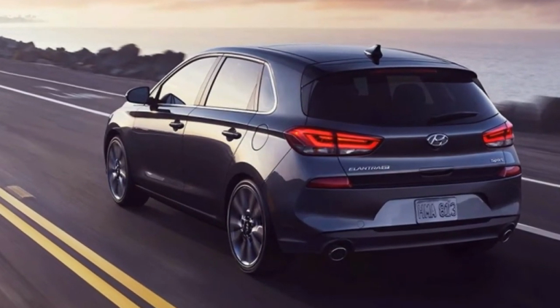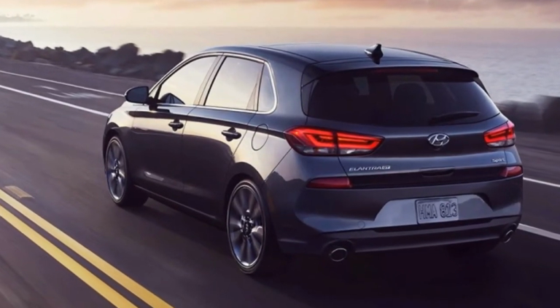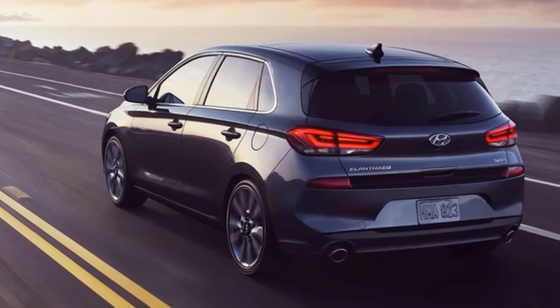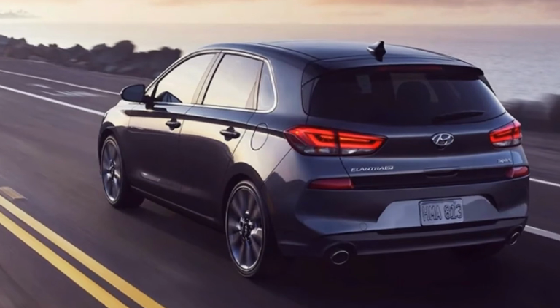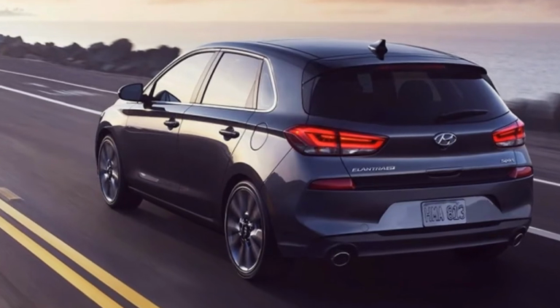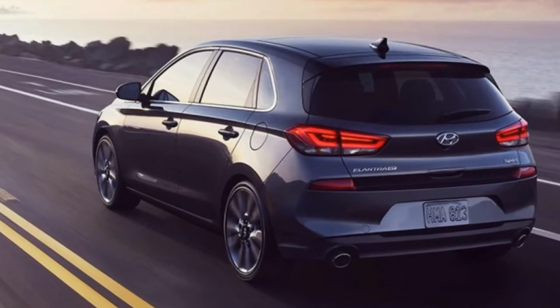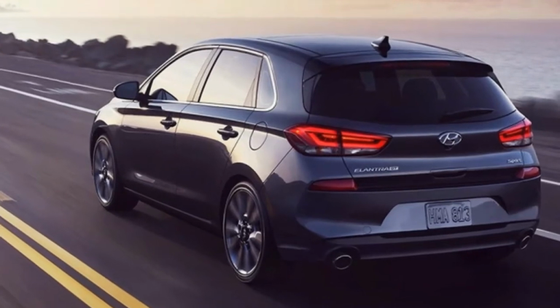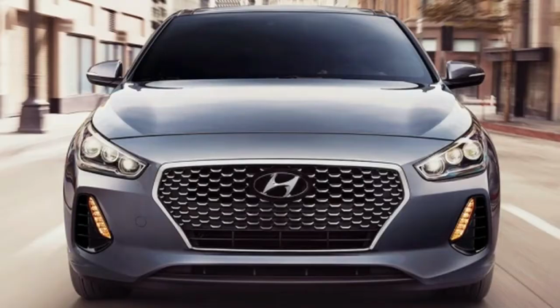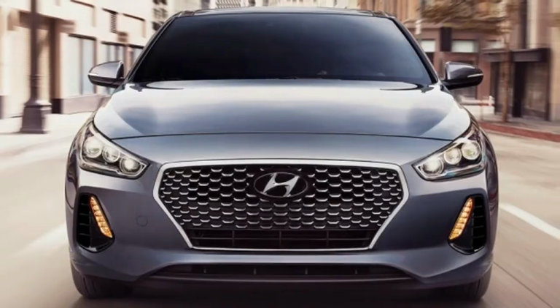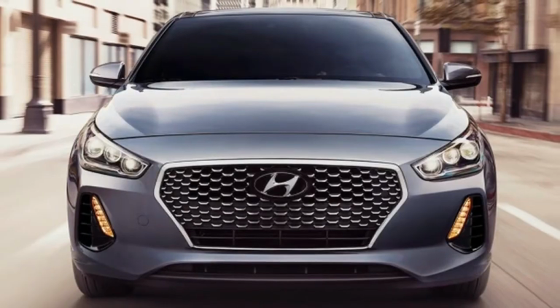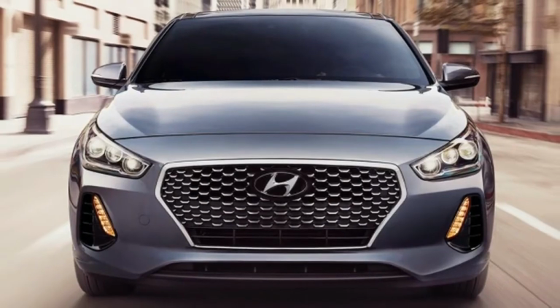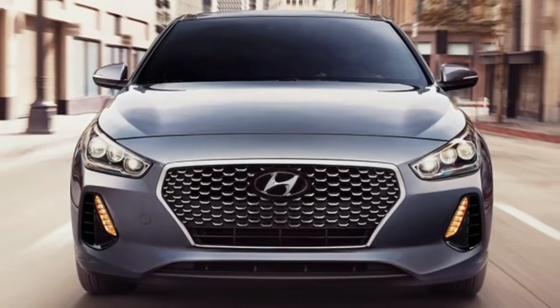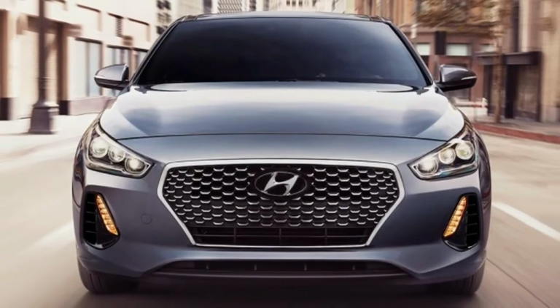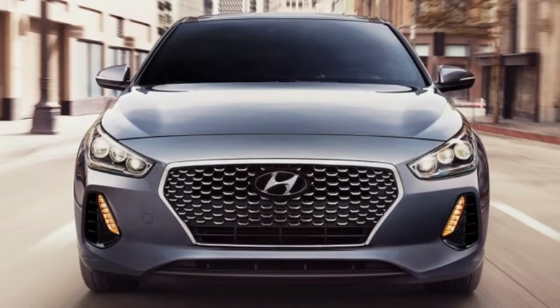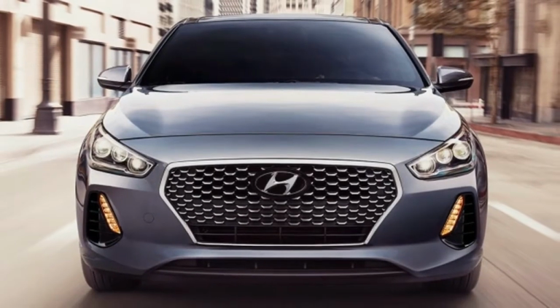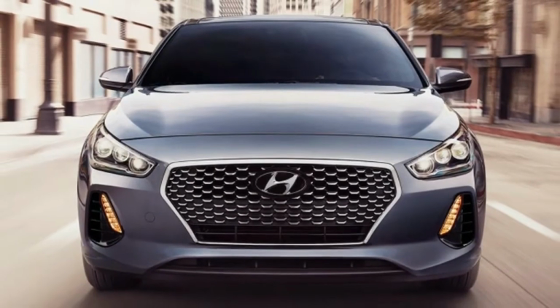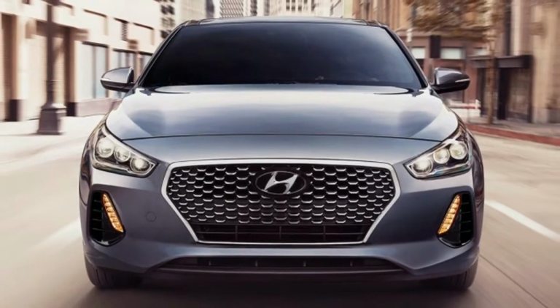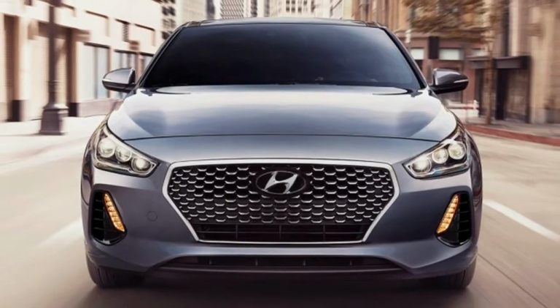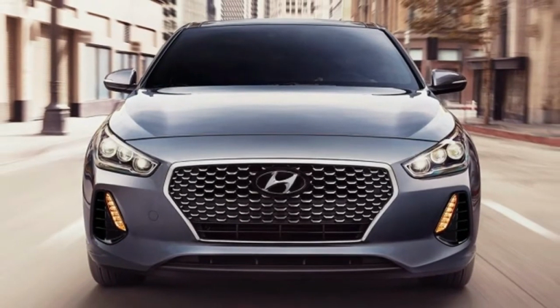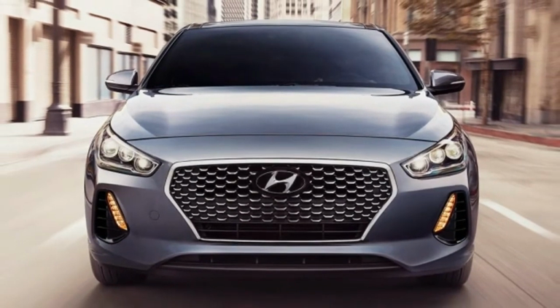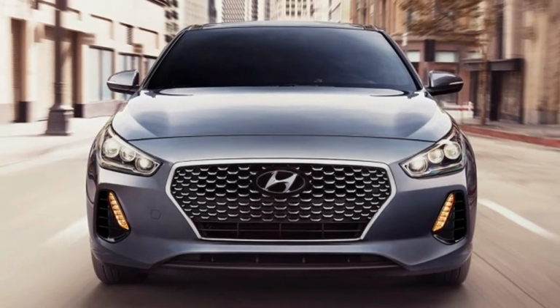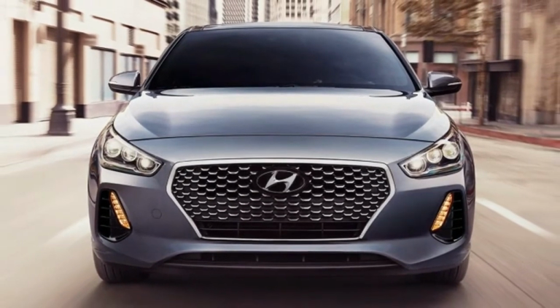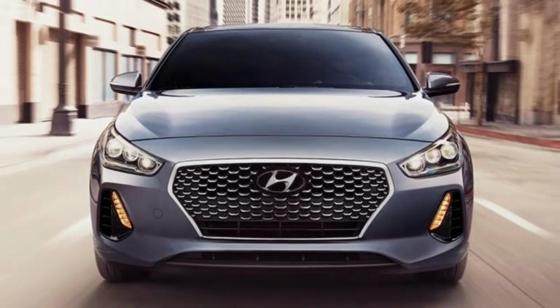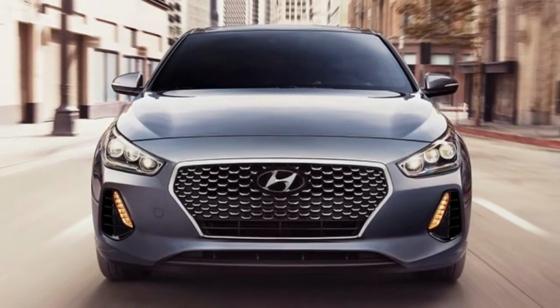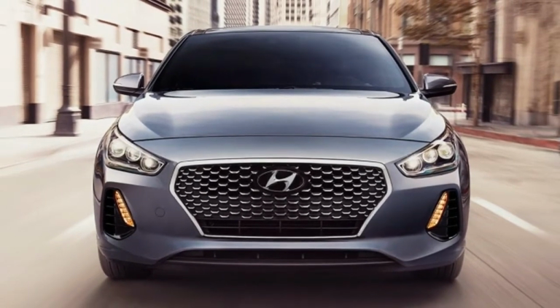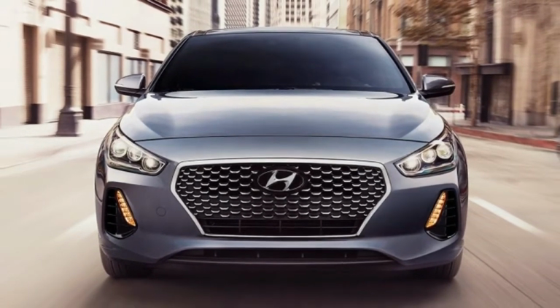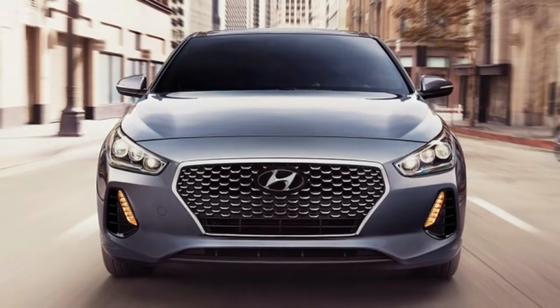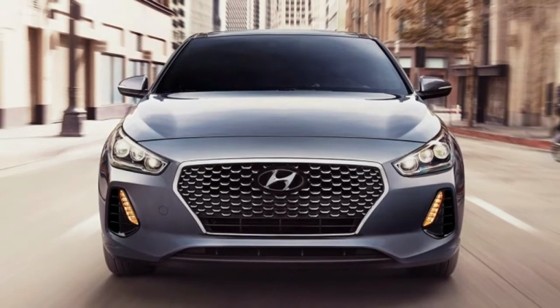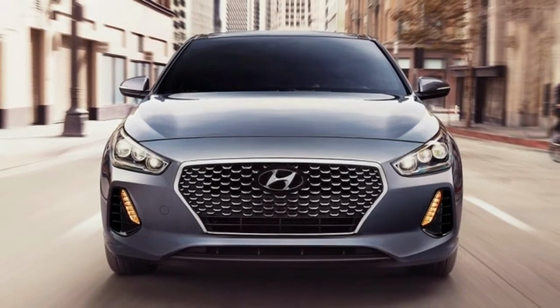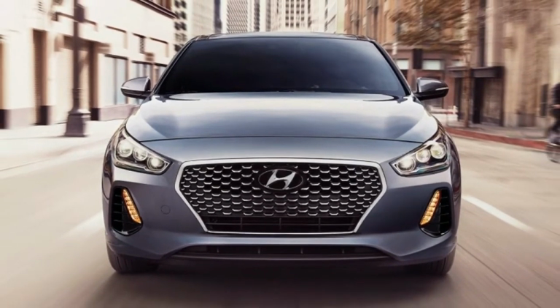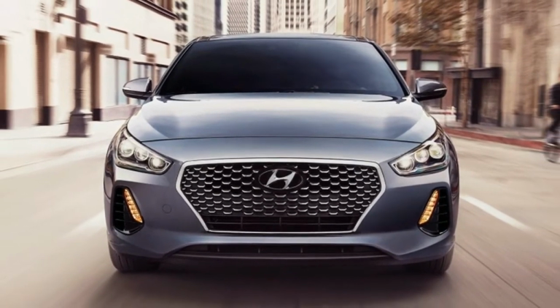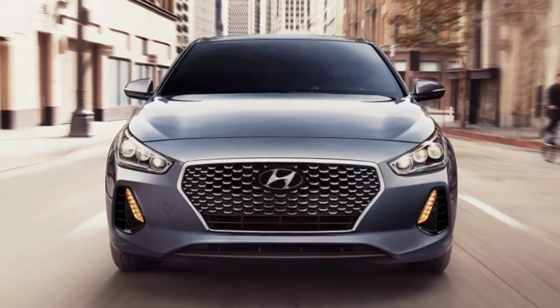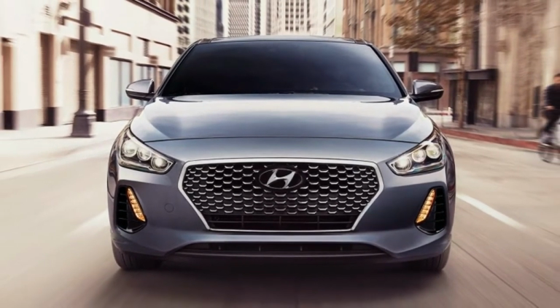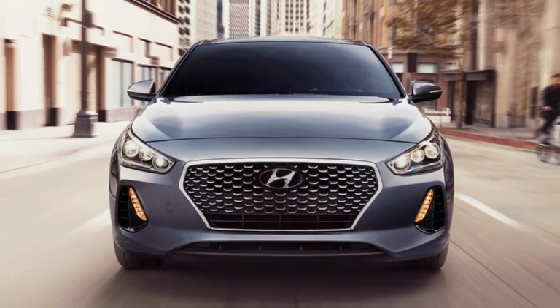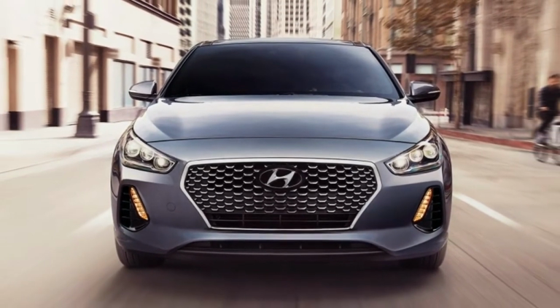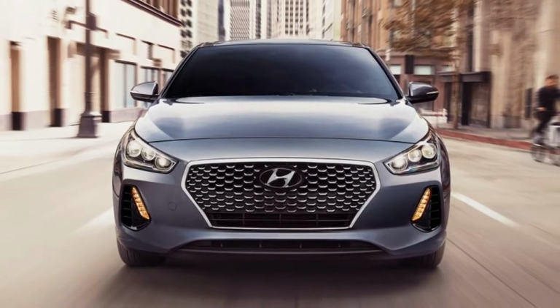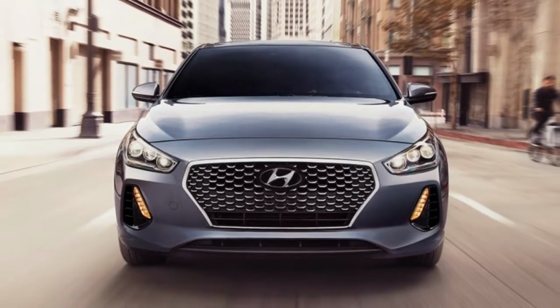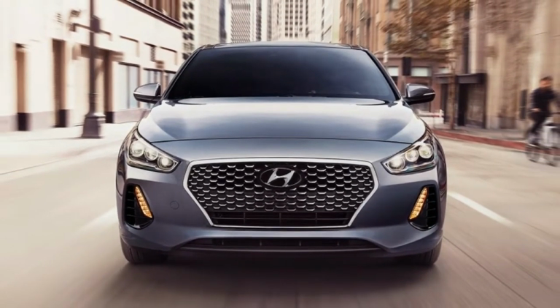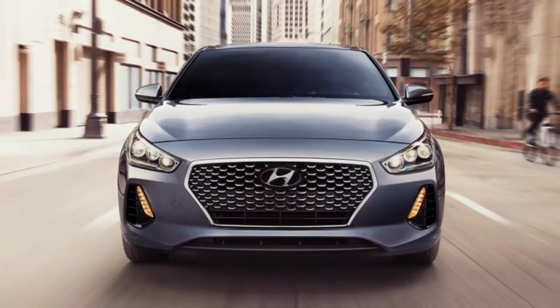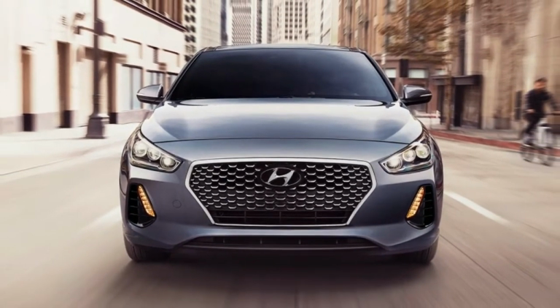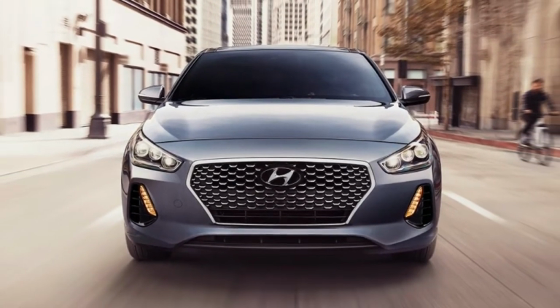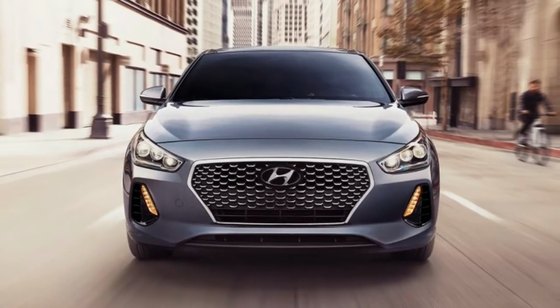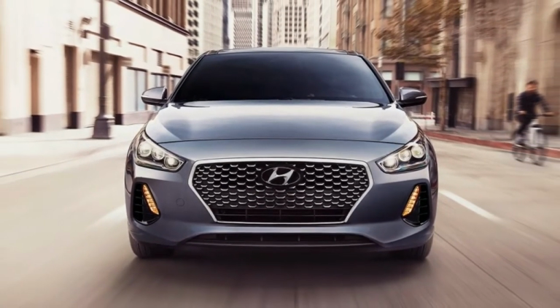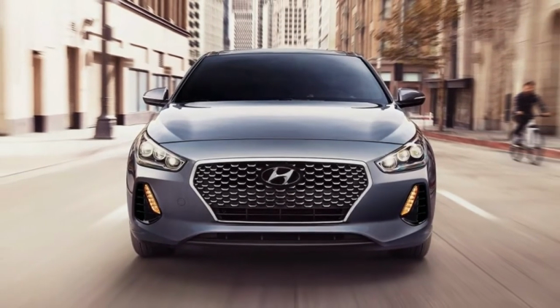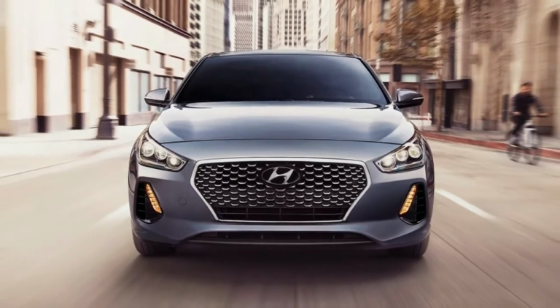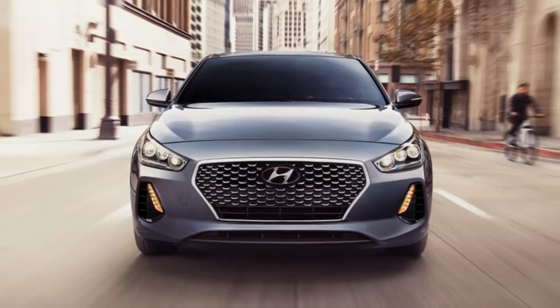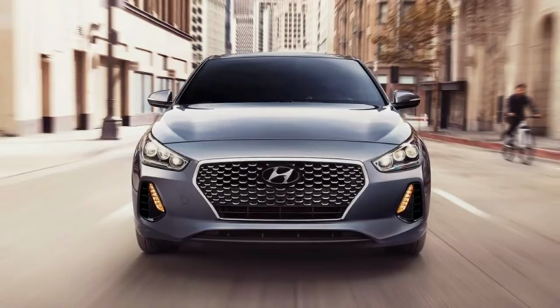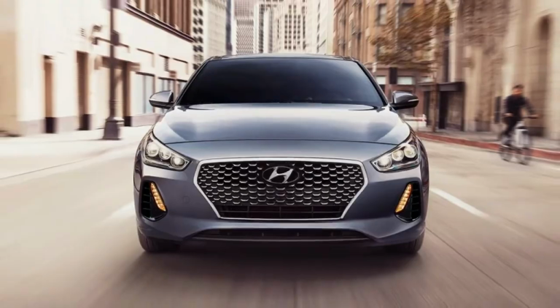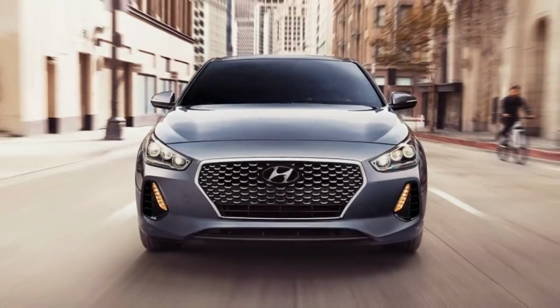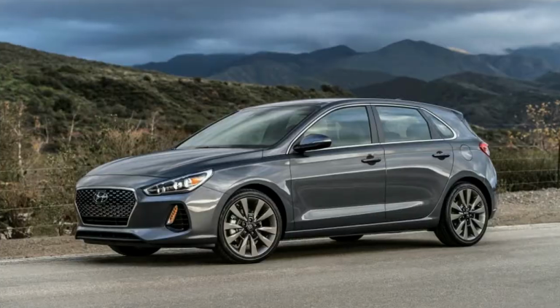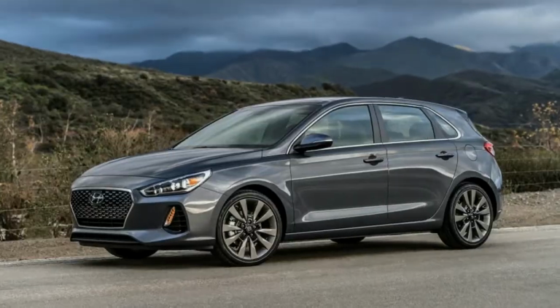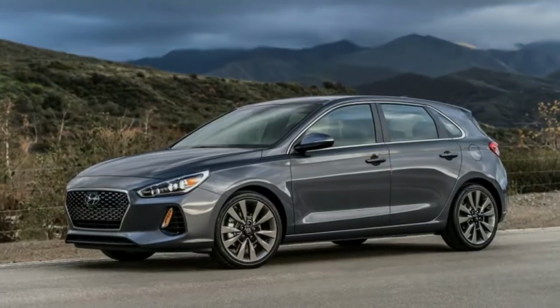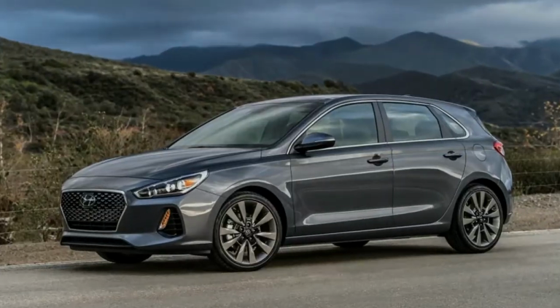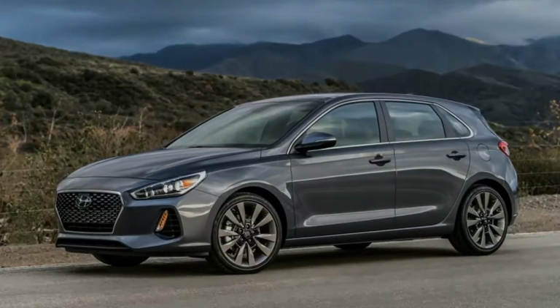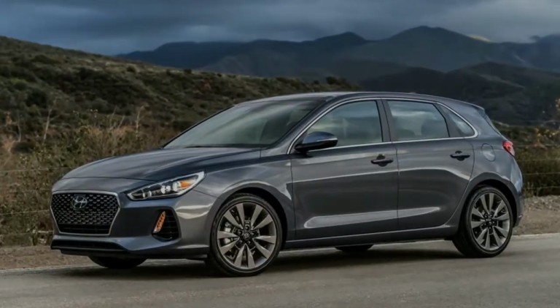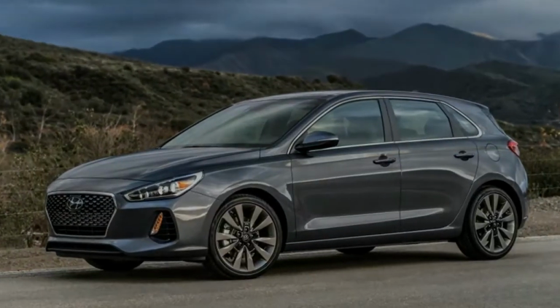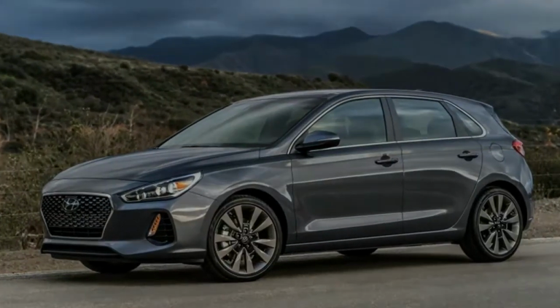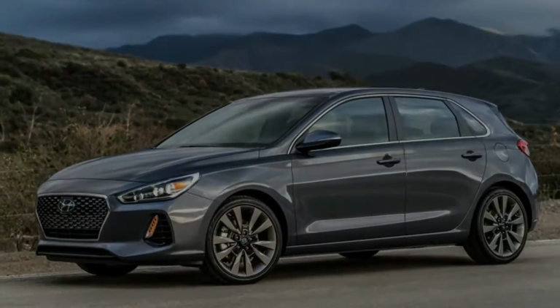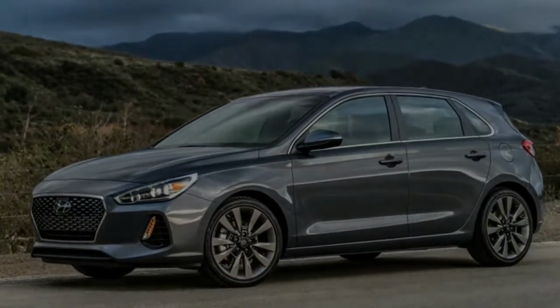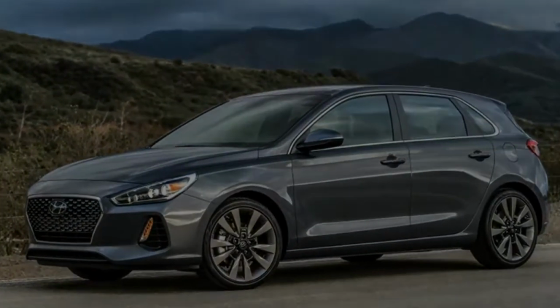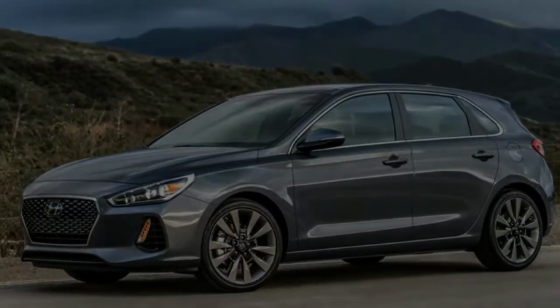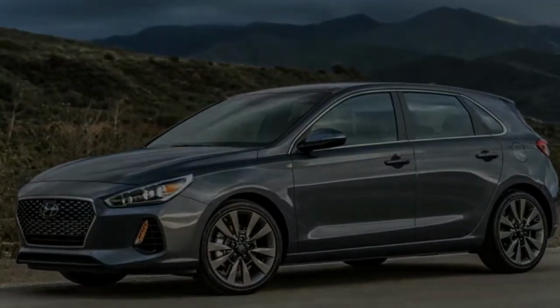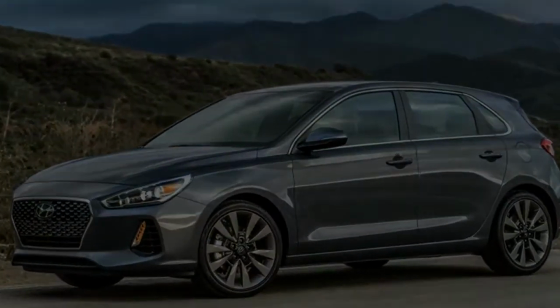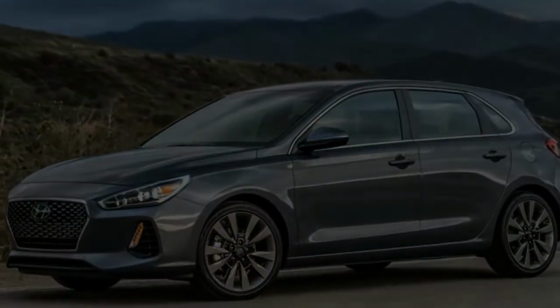That's why we were so eager to get behind the wheel of the new Elantra GT Sport. Same premise, better form factor.